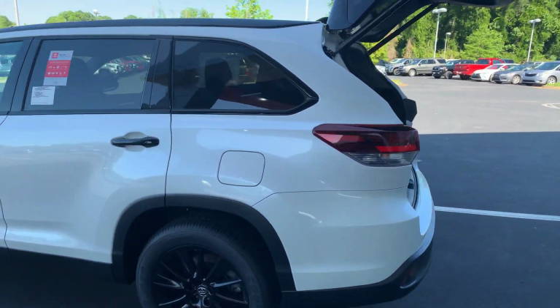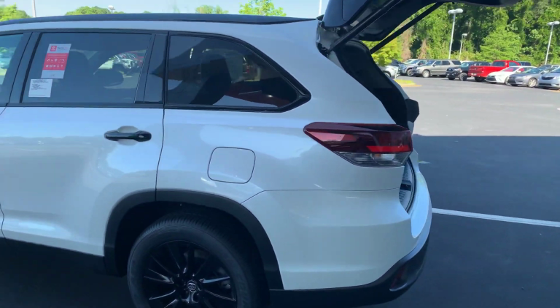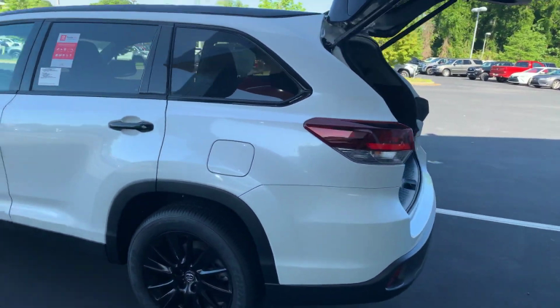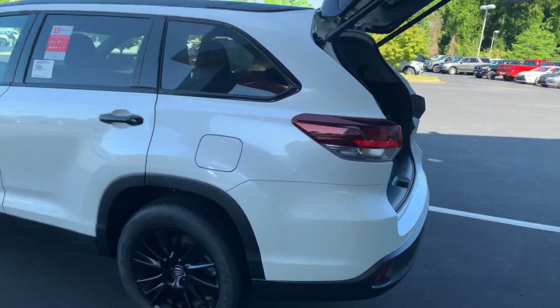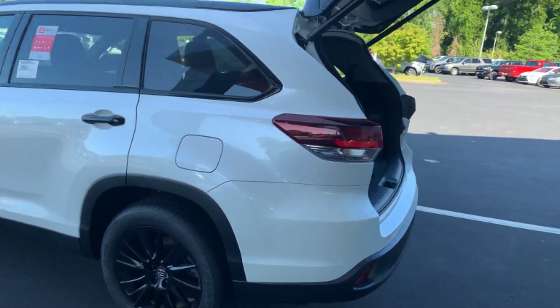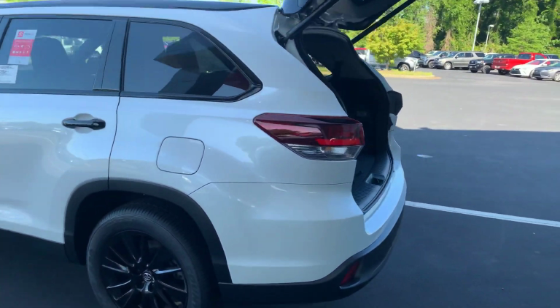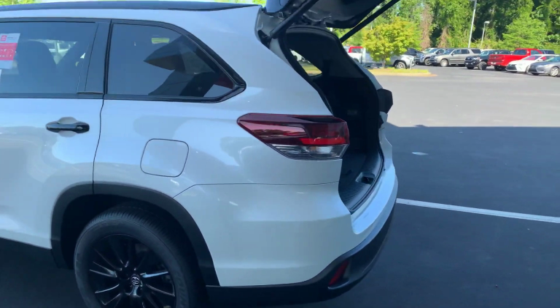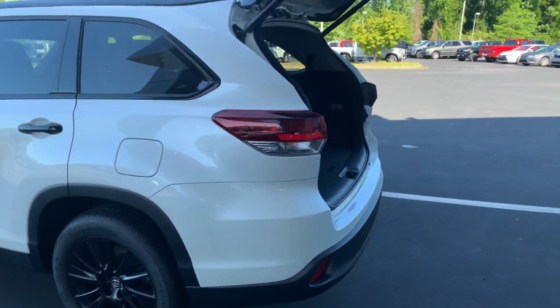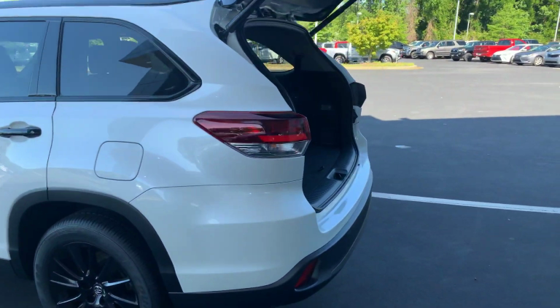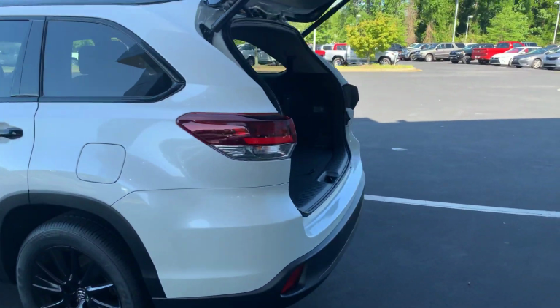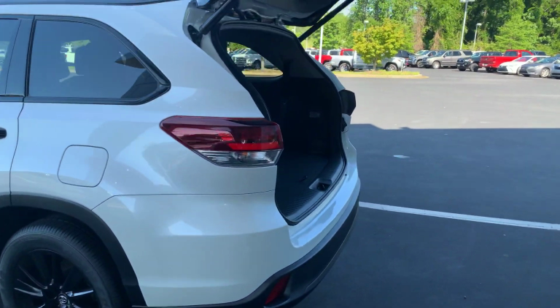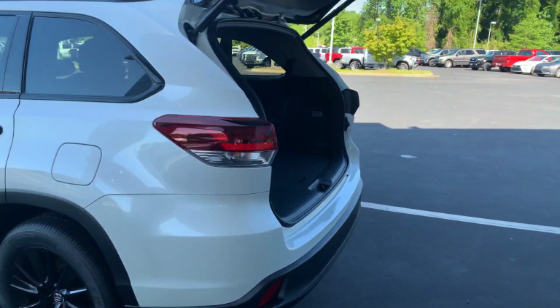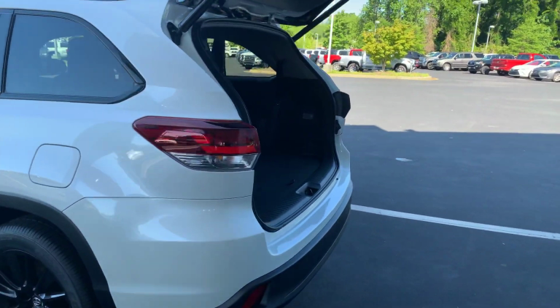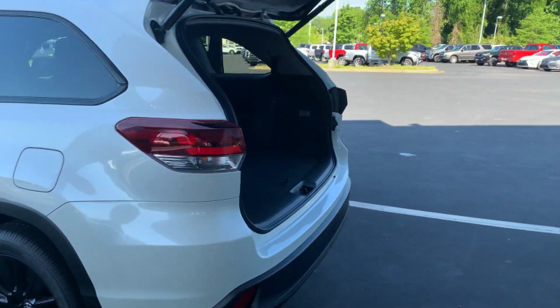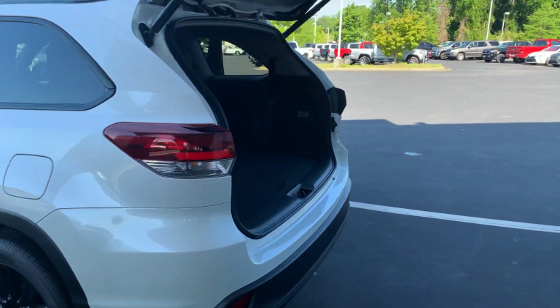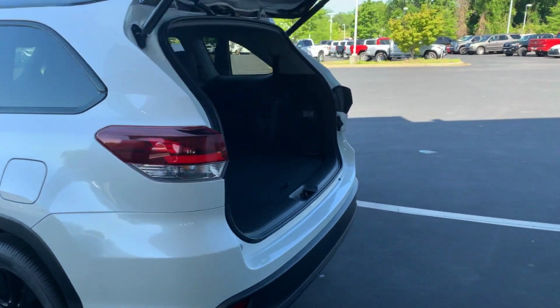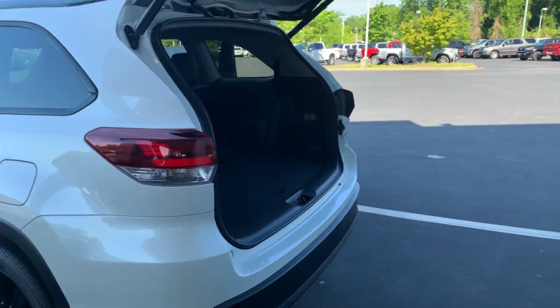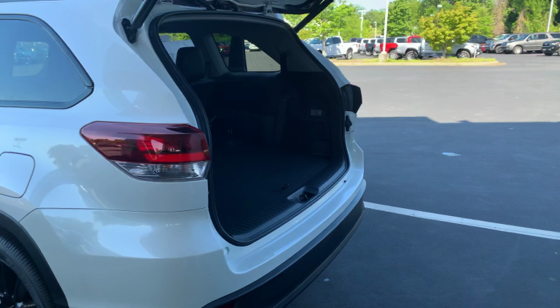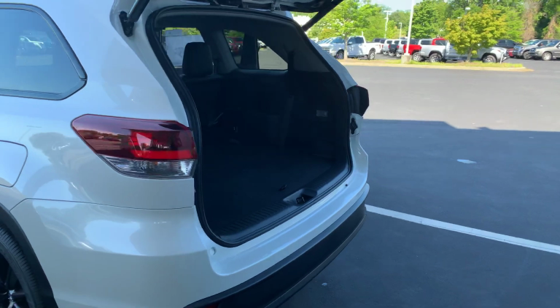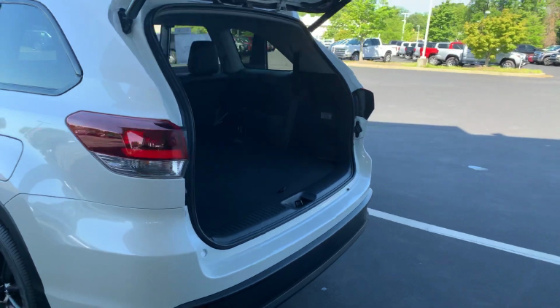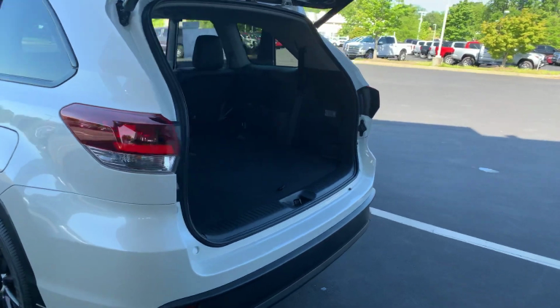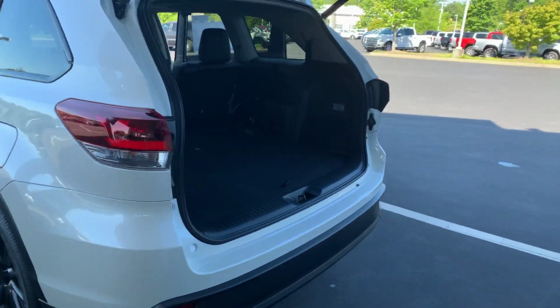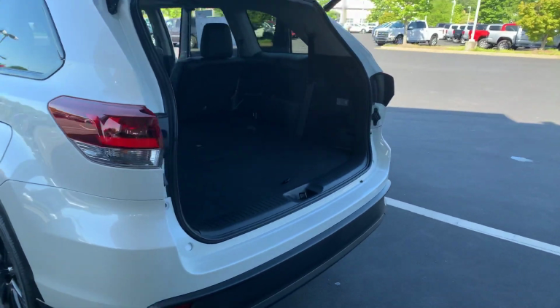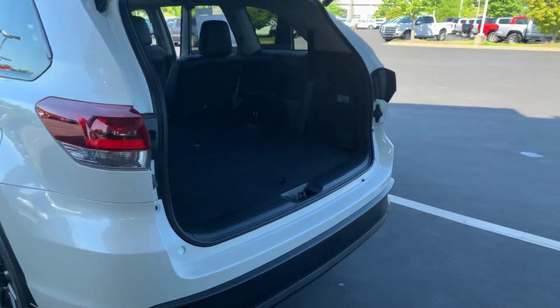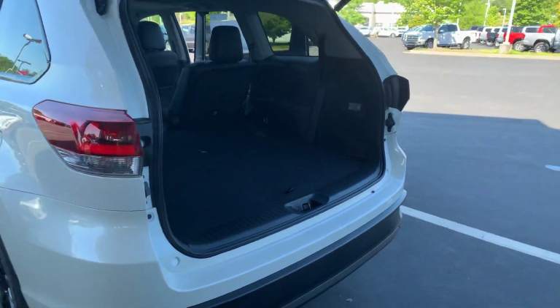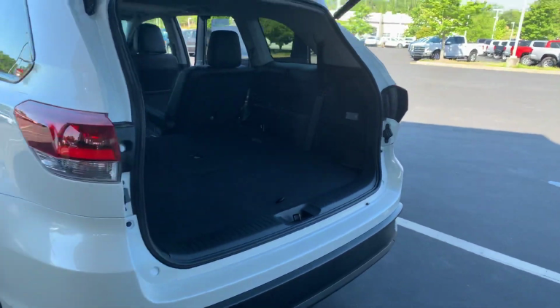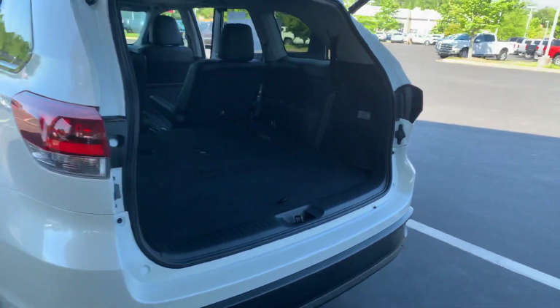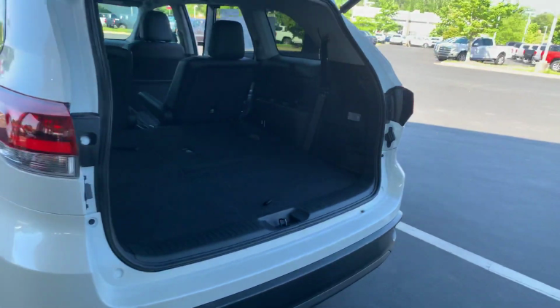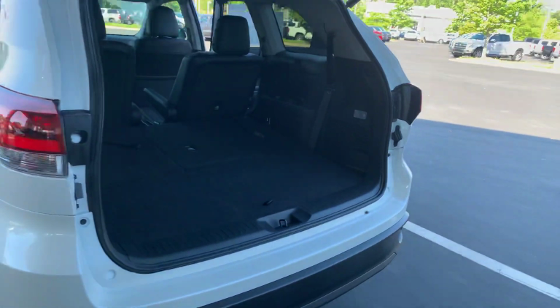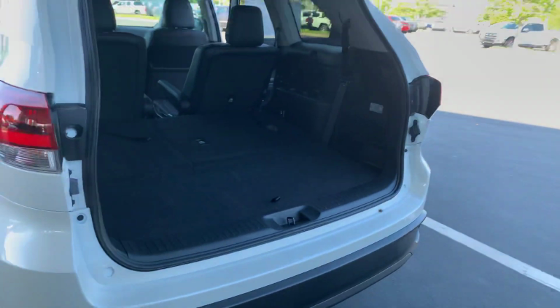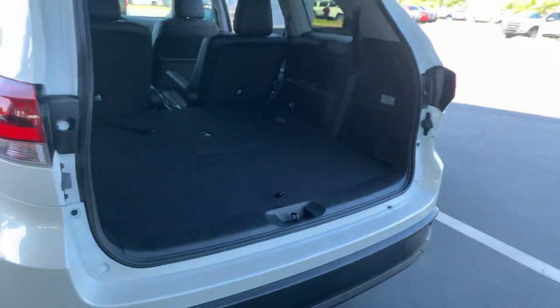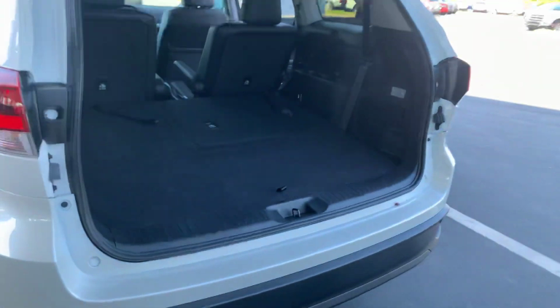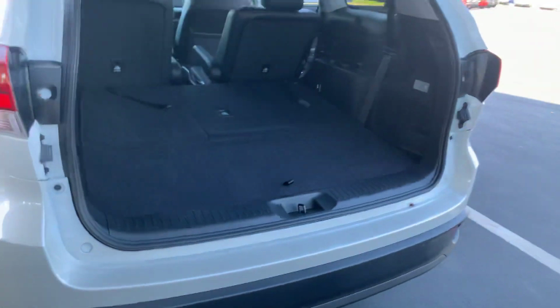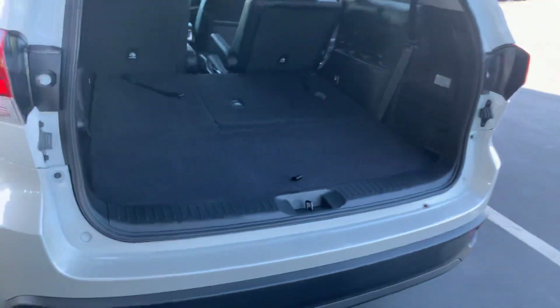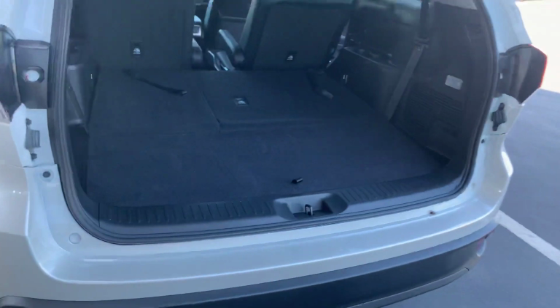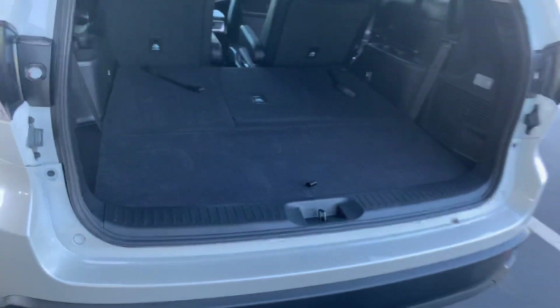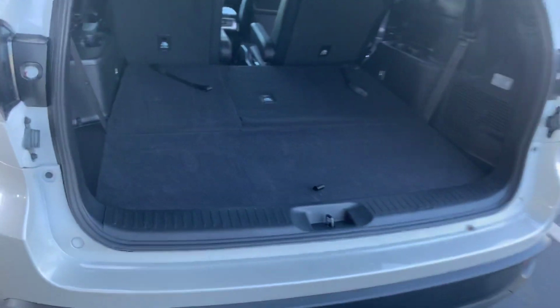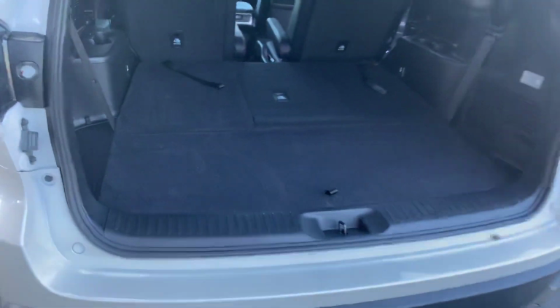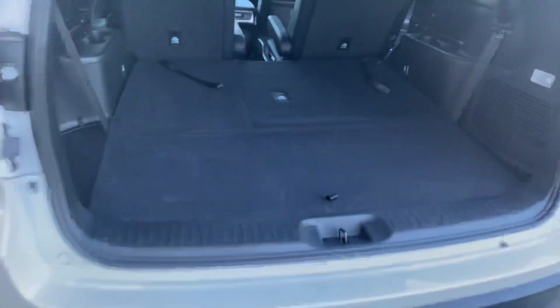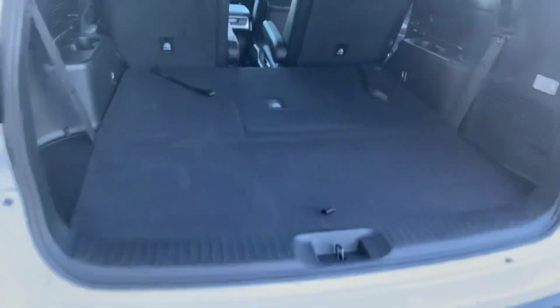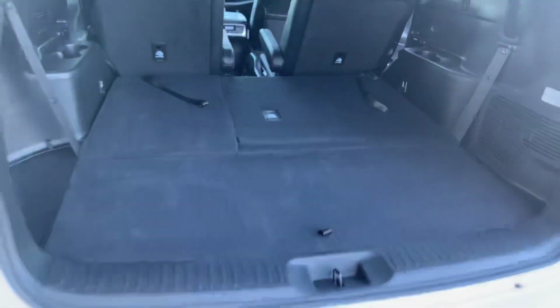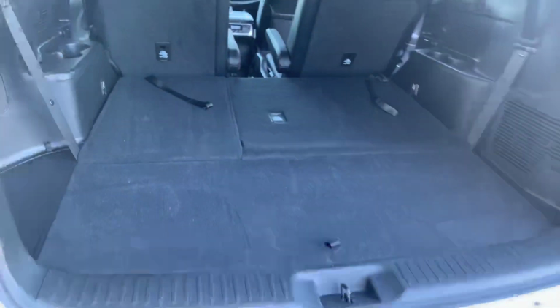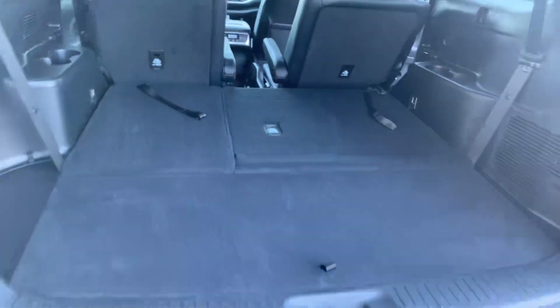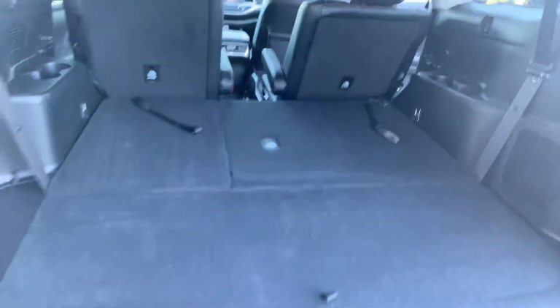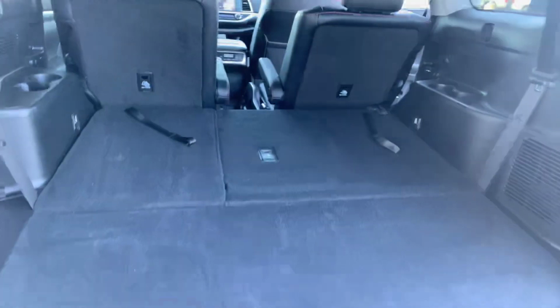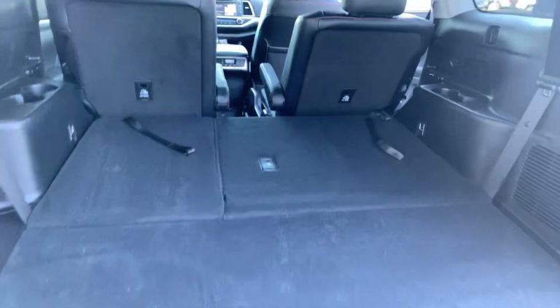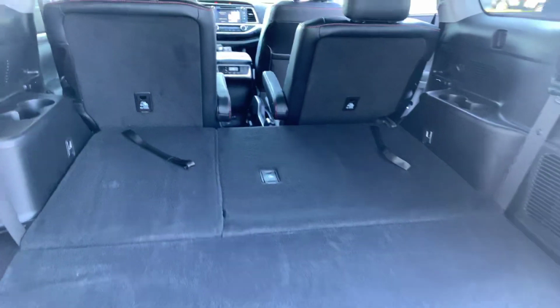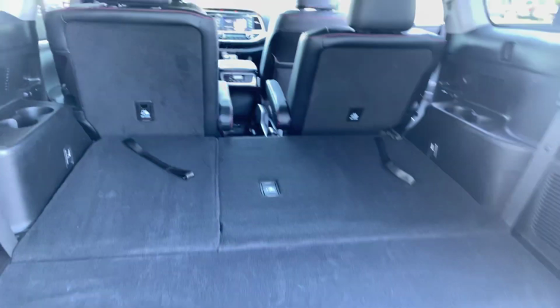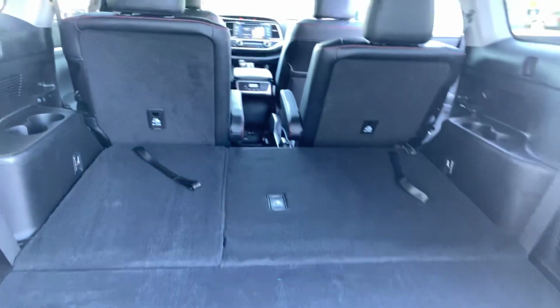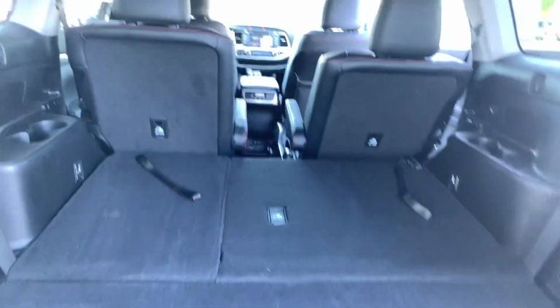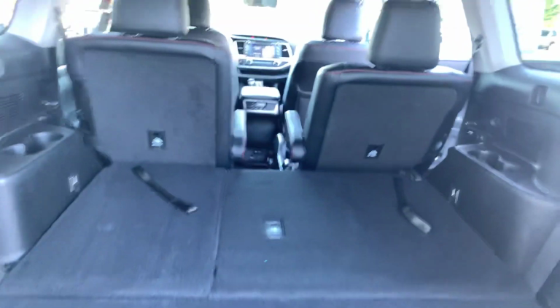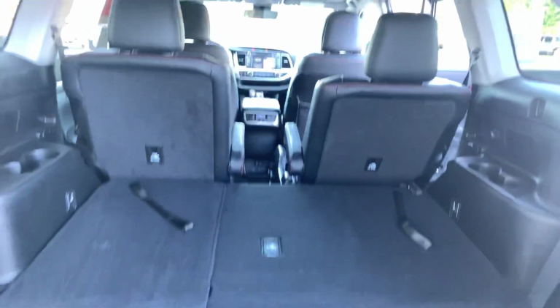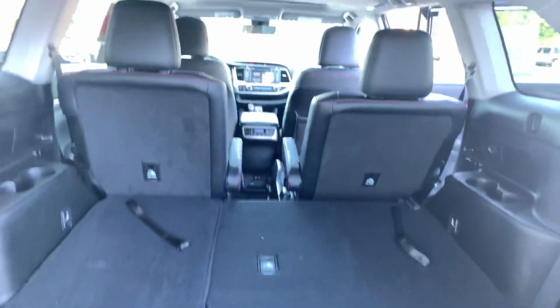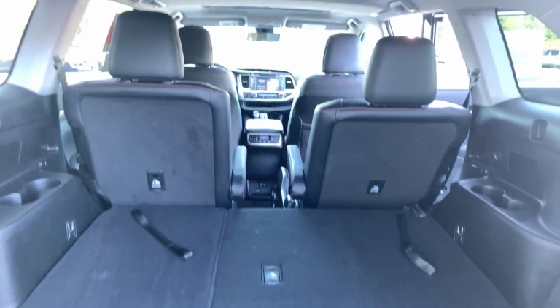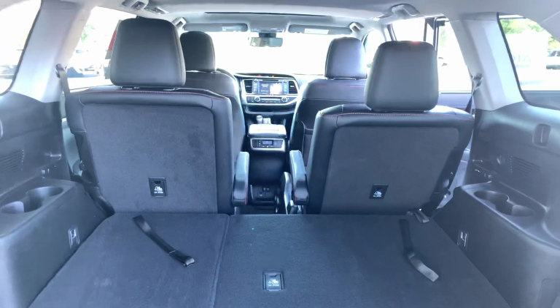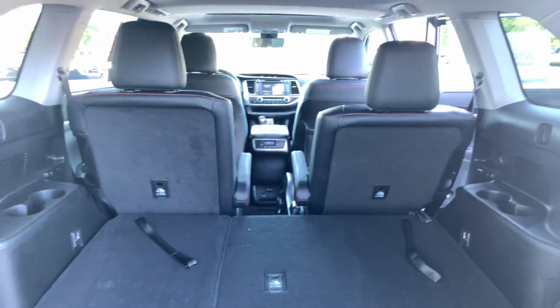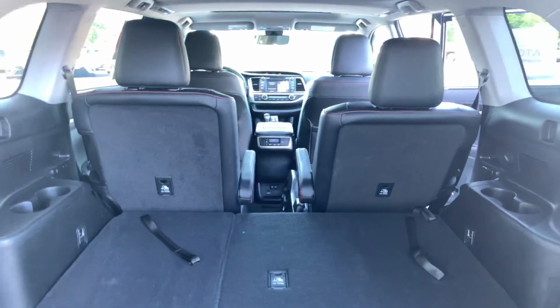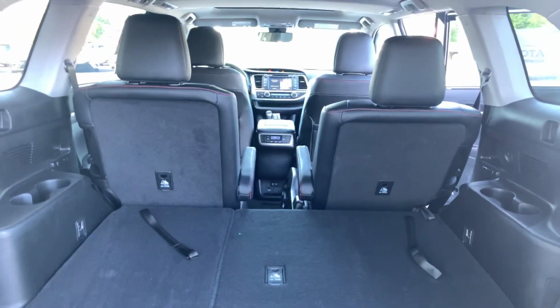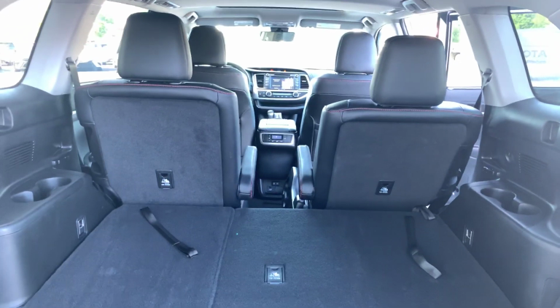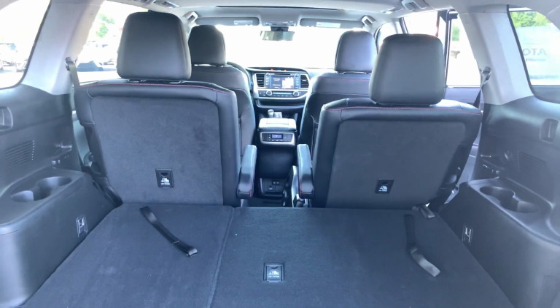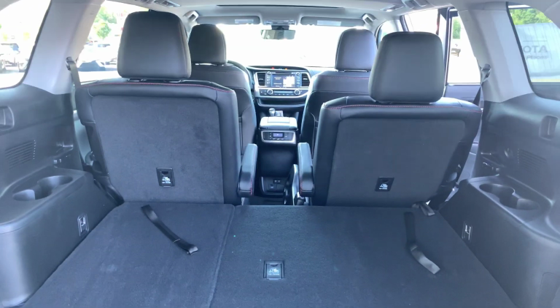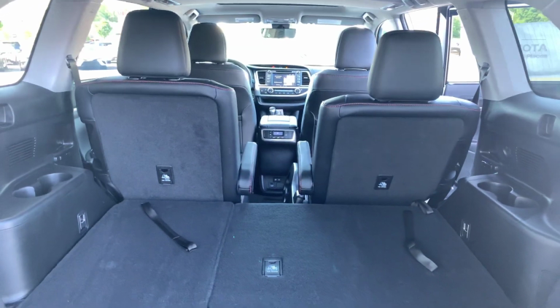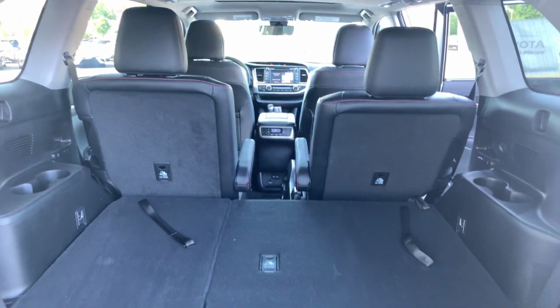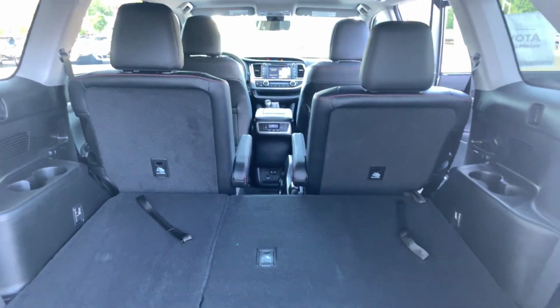You have a power liftgate and third row seating which folds flat. You also have your second row captains.